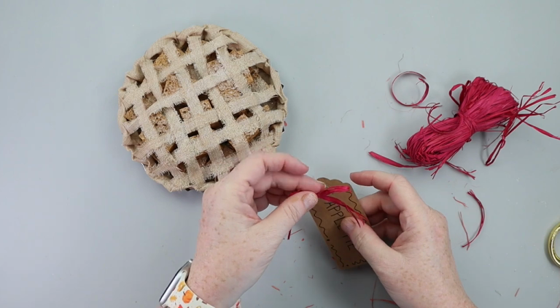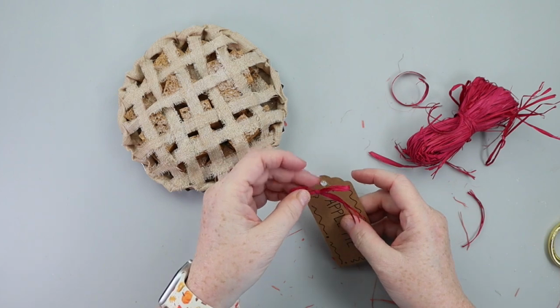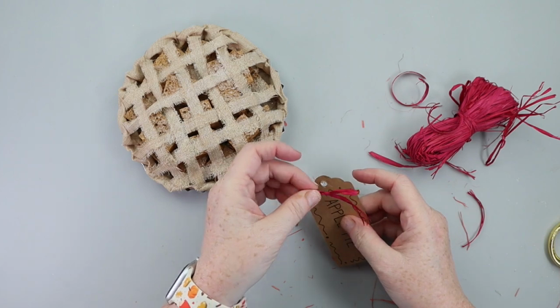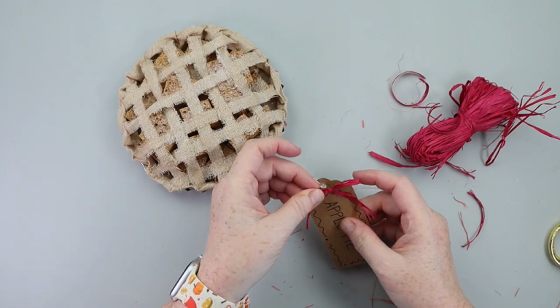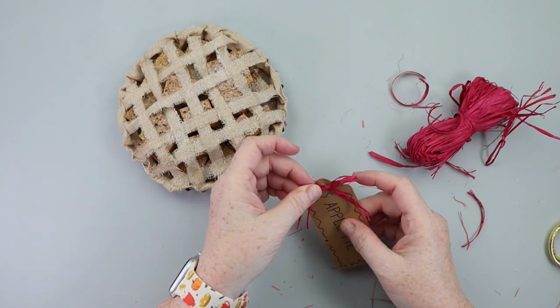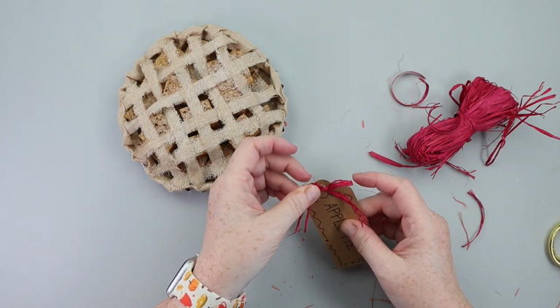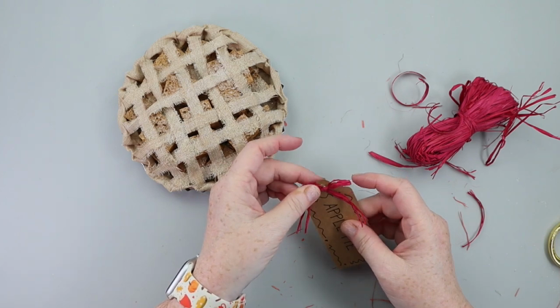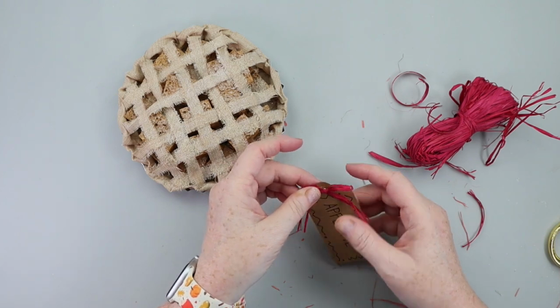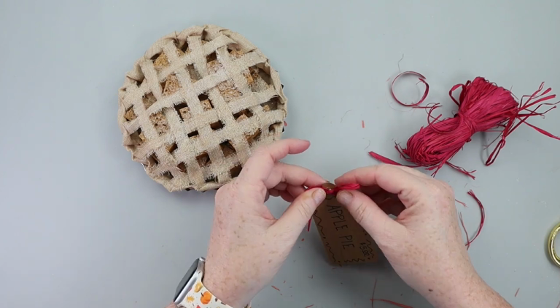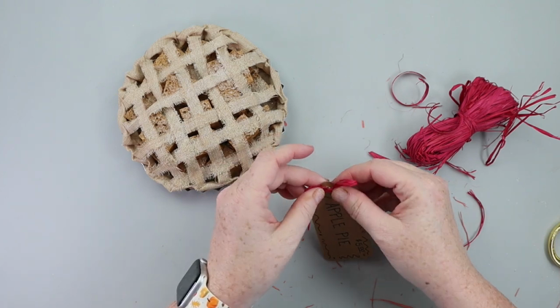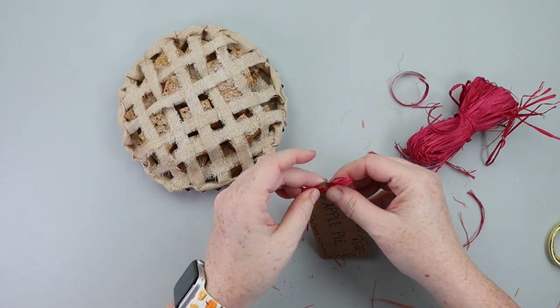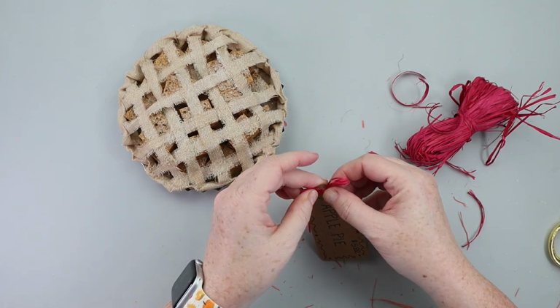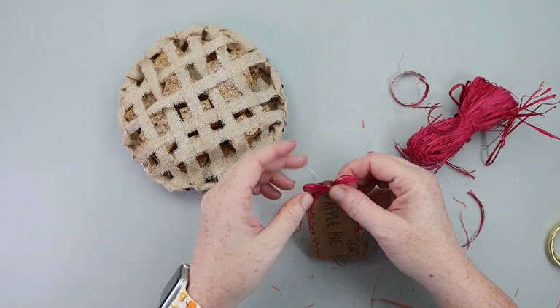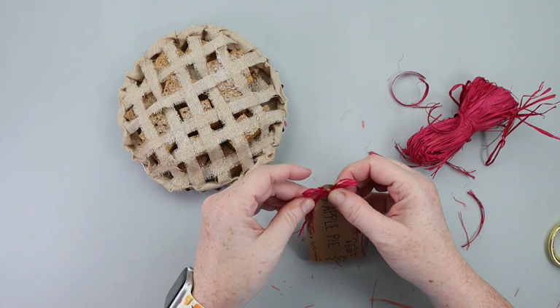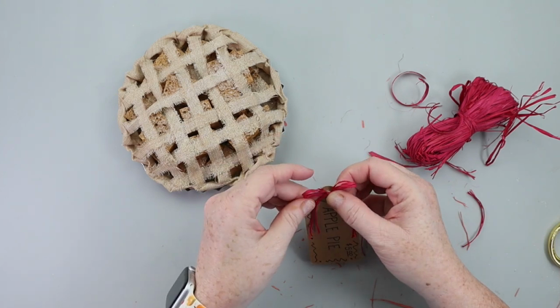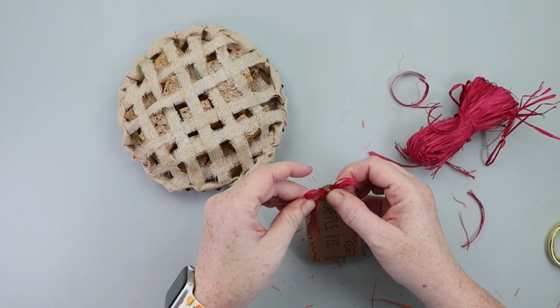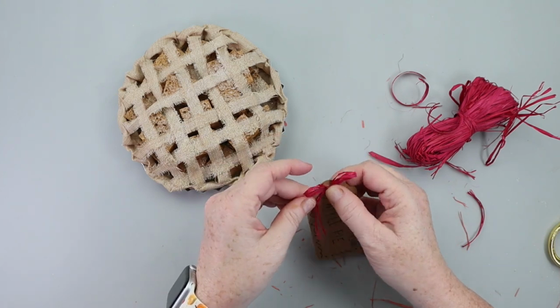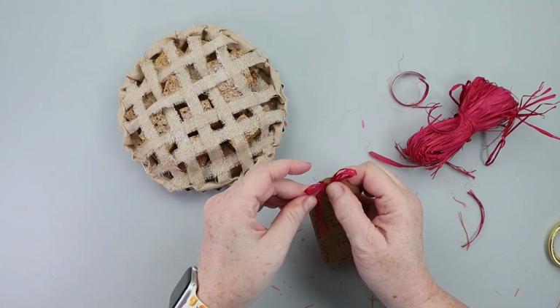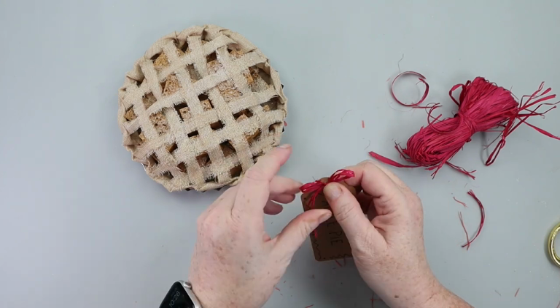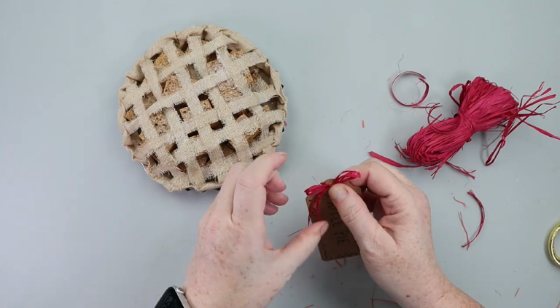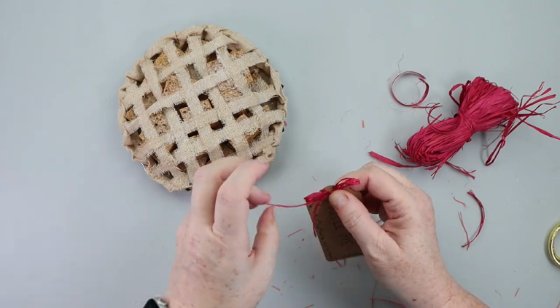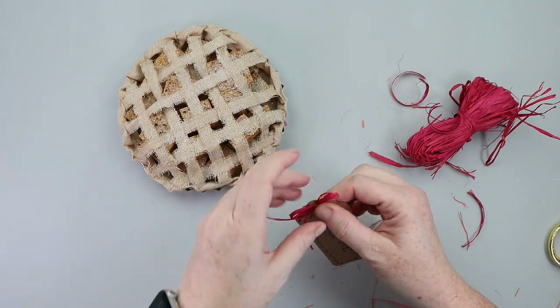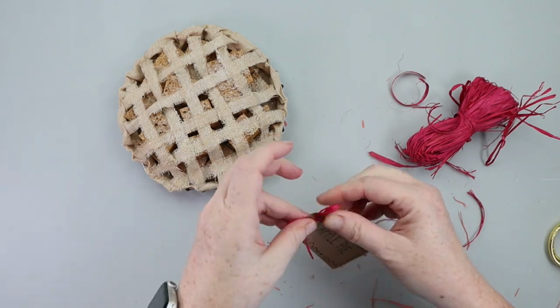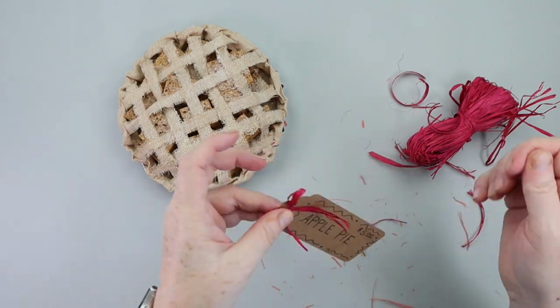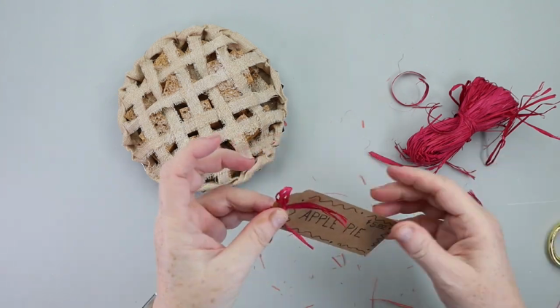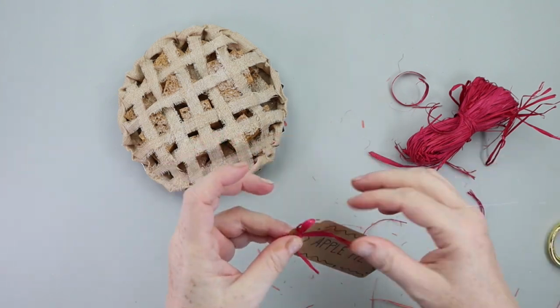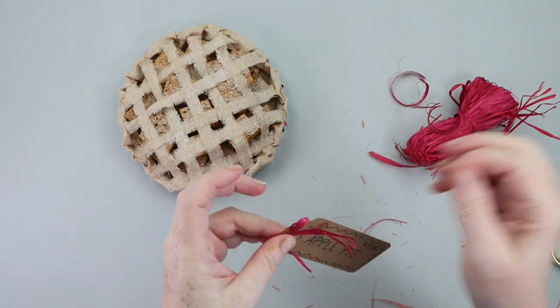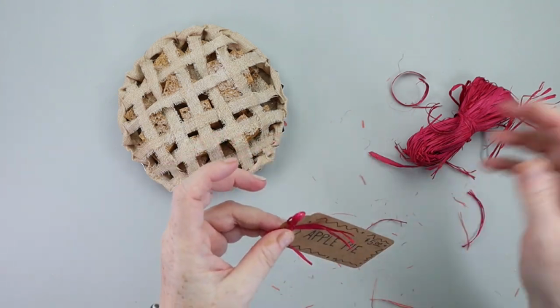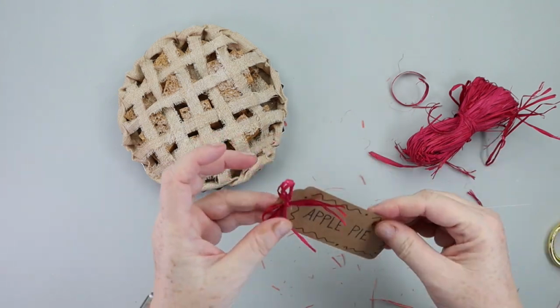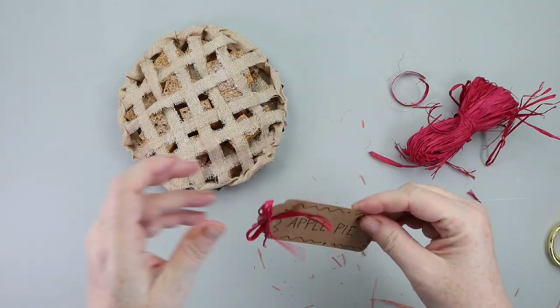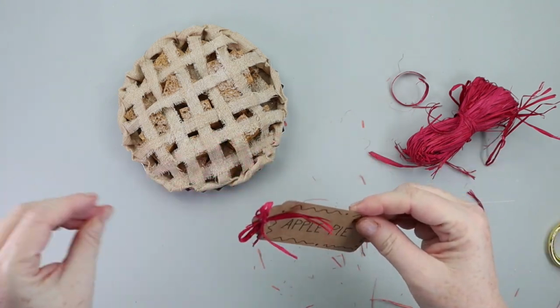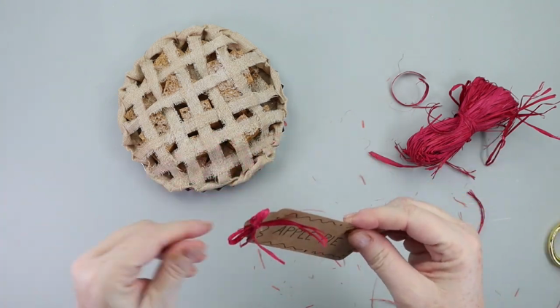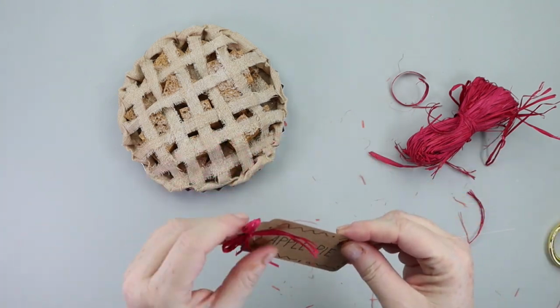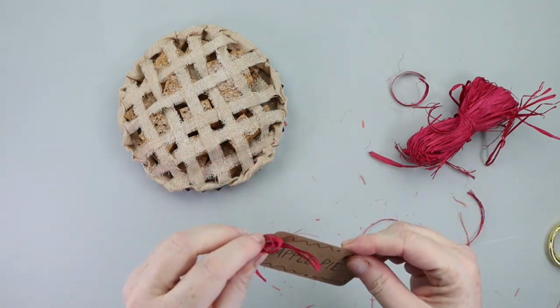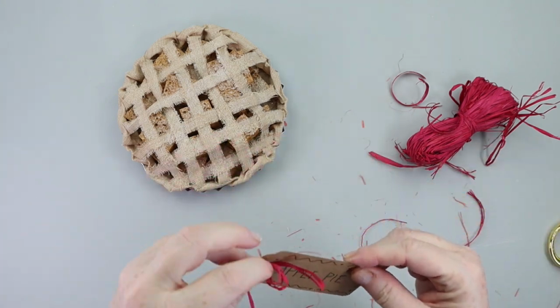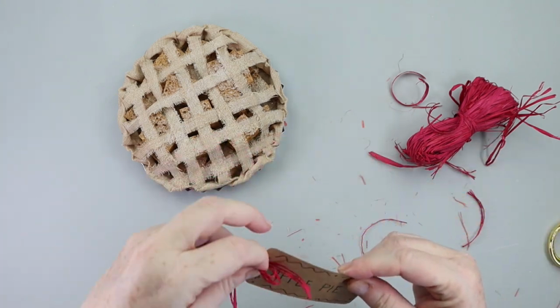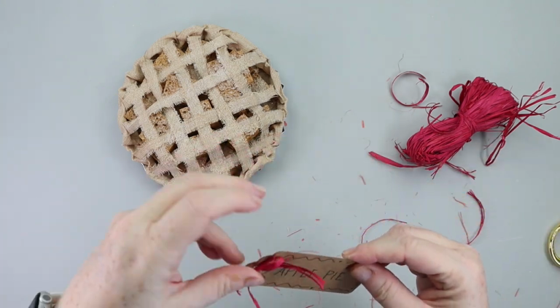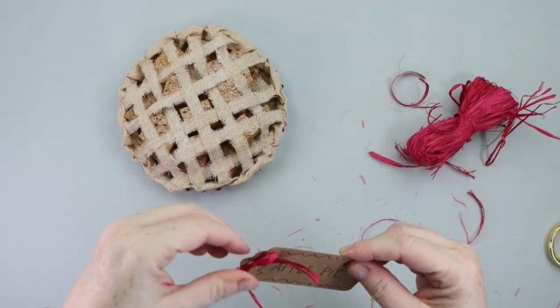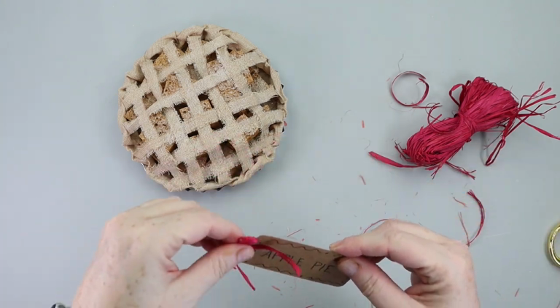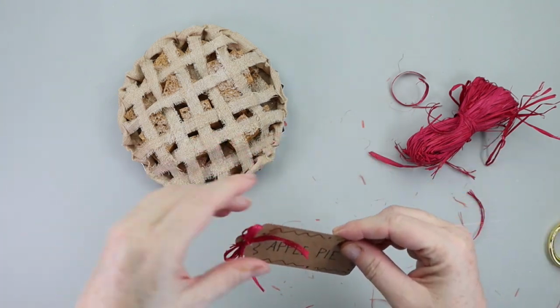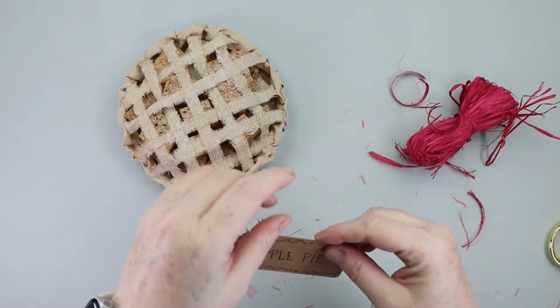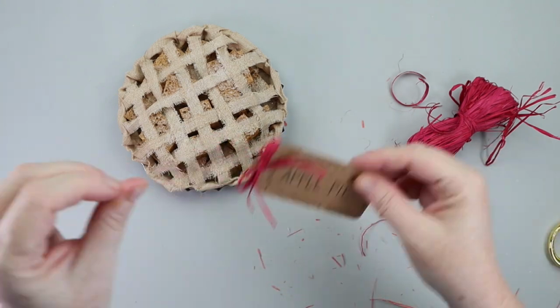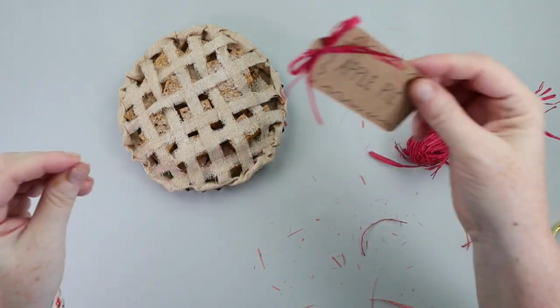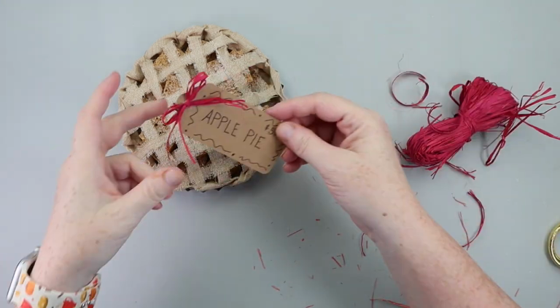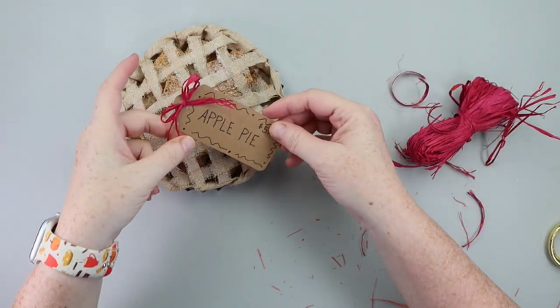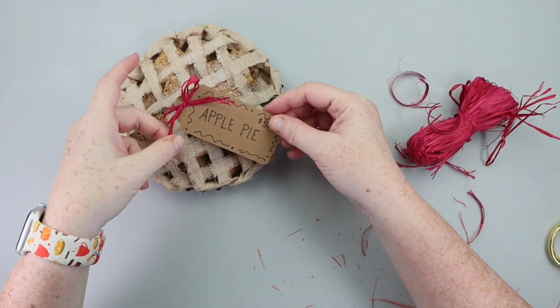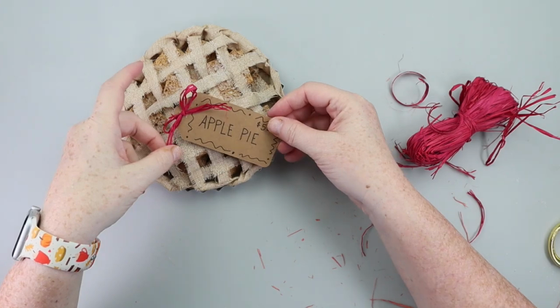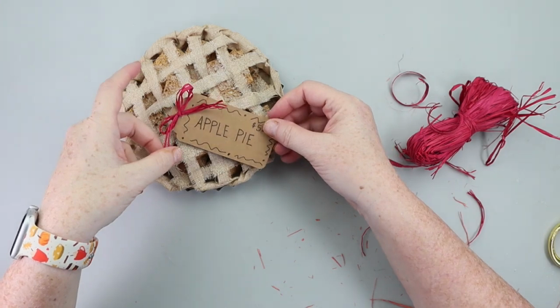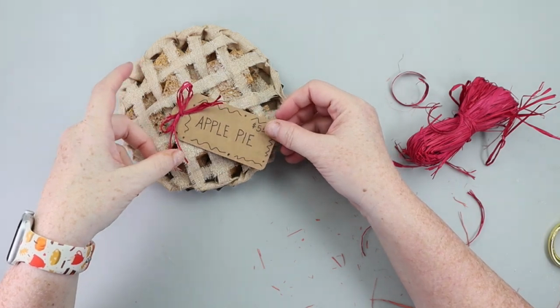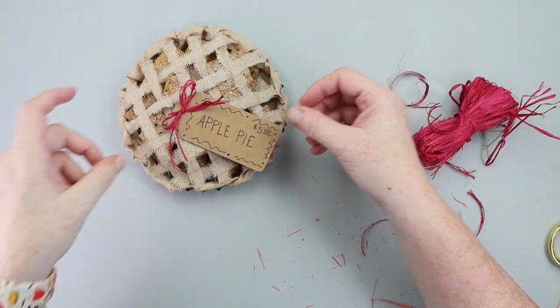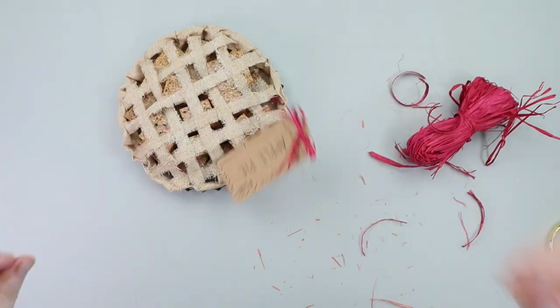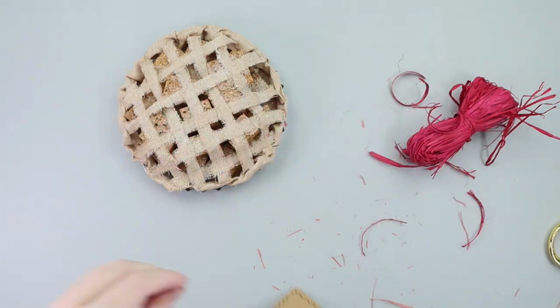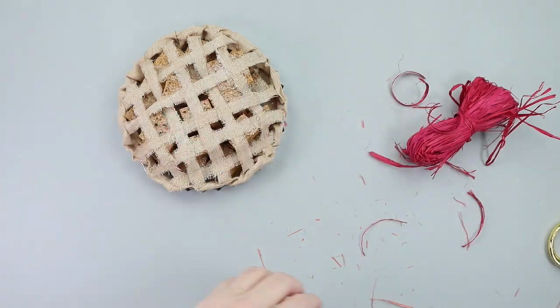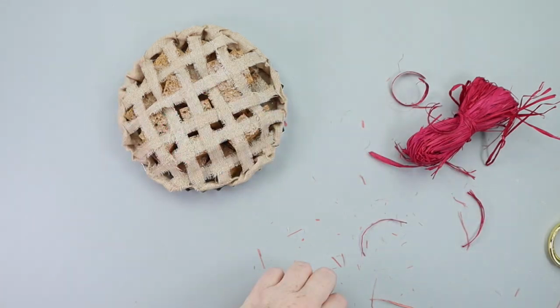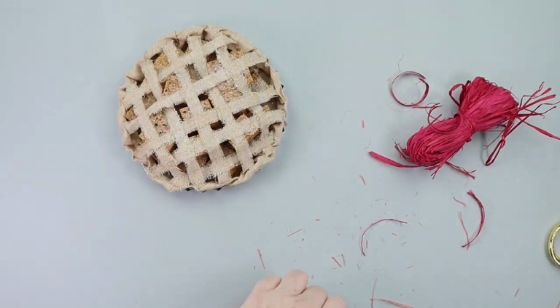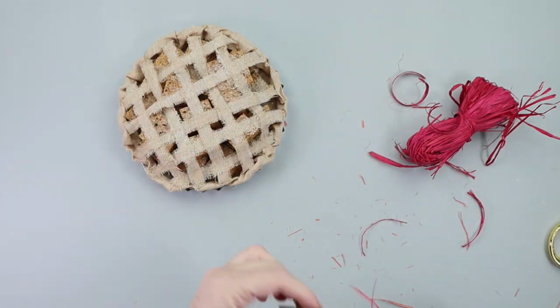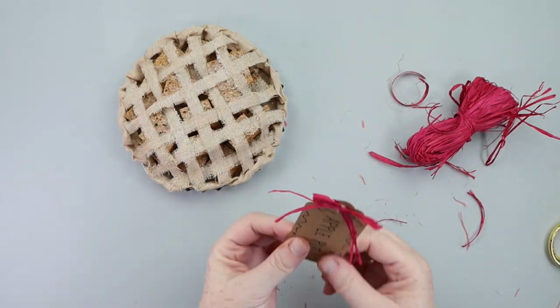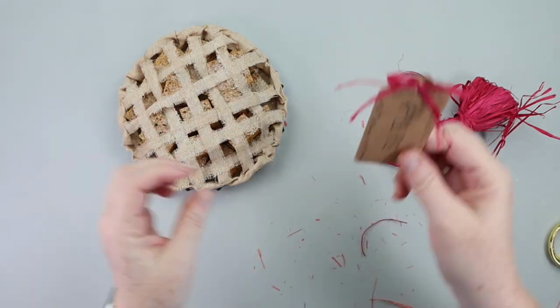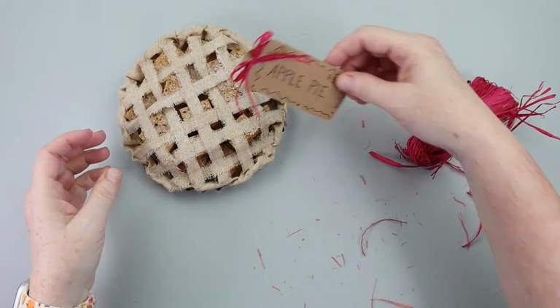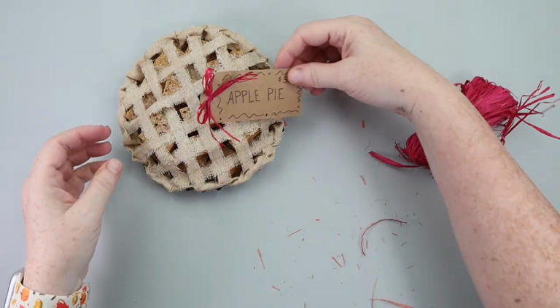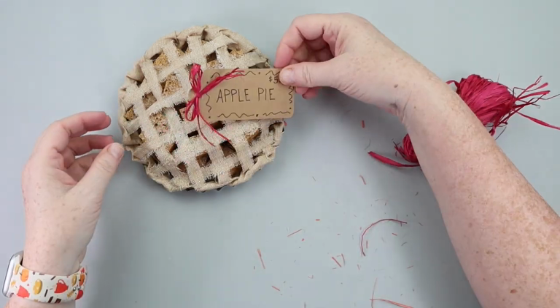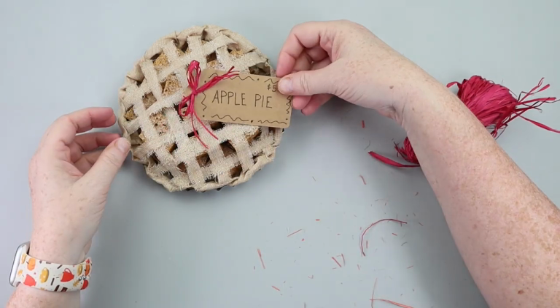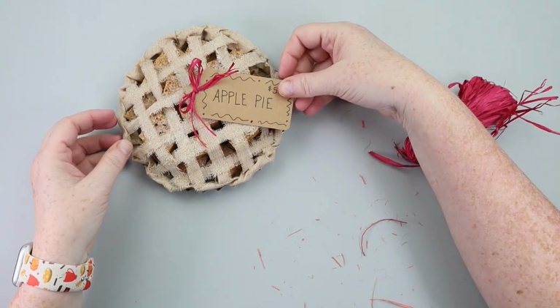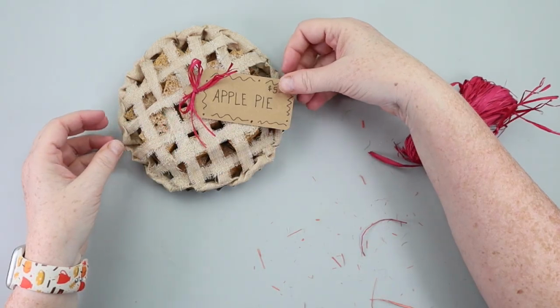The tag is optional, but that was just one little extra touch I made. And there you go — you've got yourself a calorie-free apple pie.